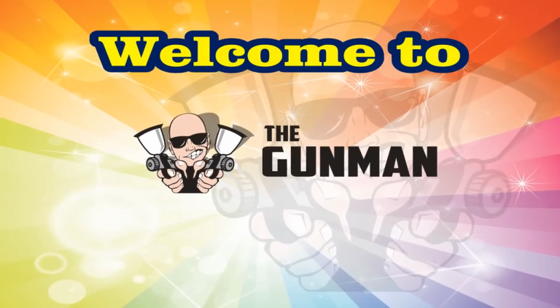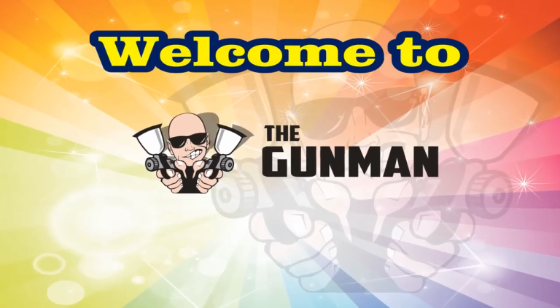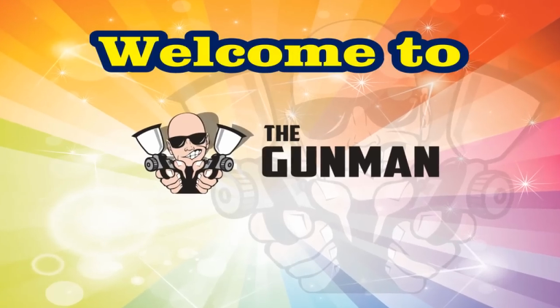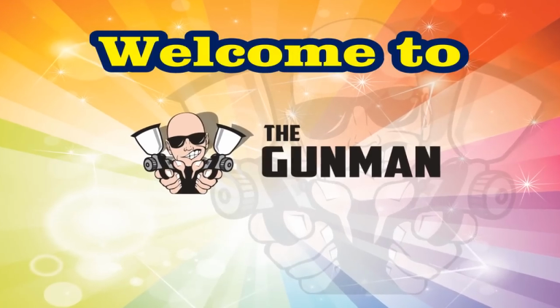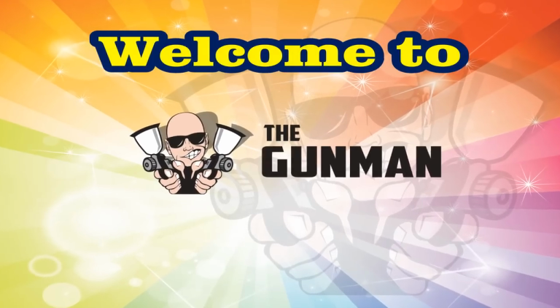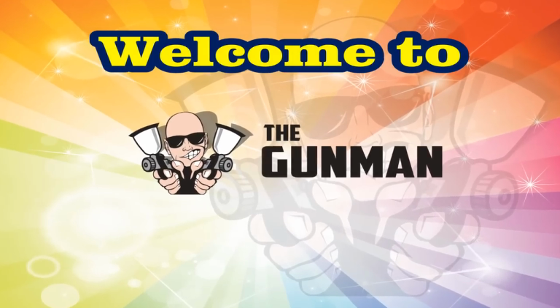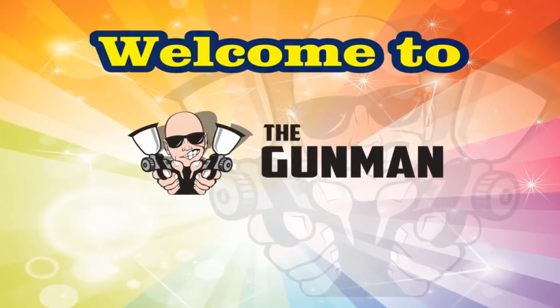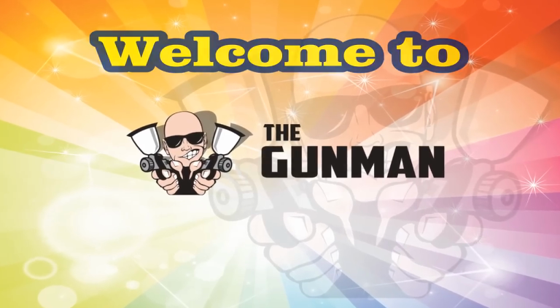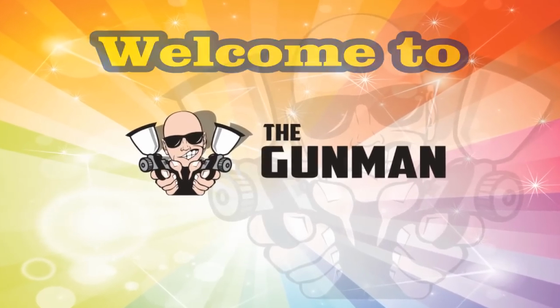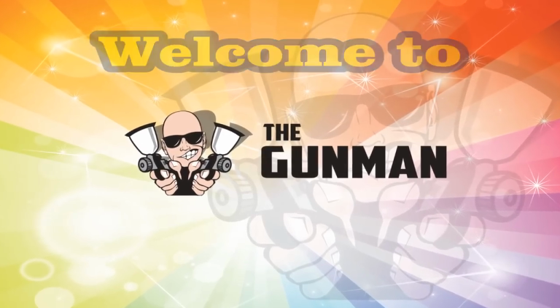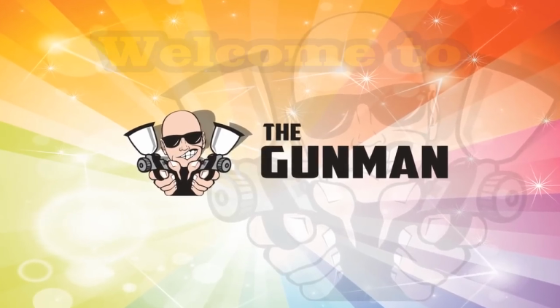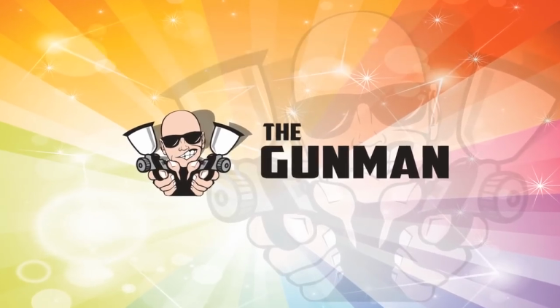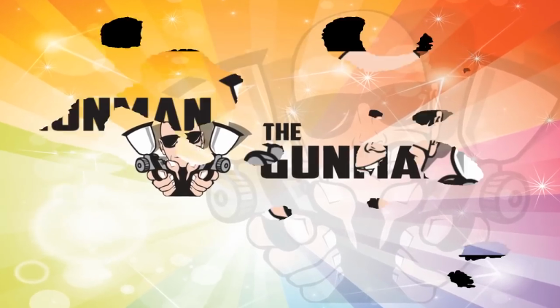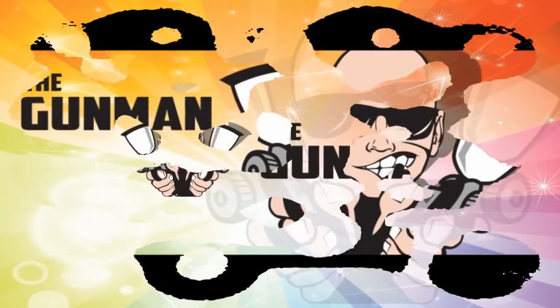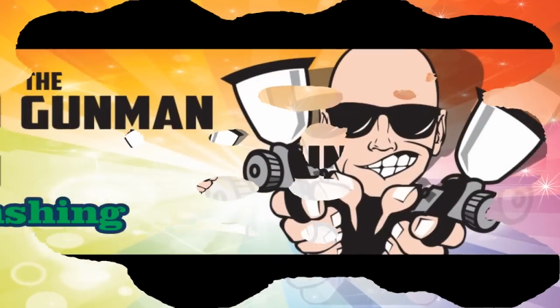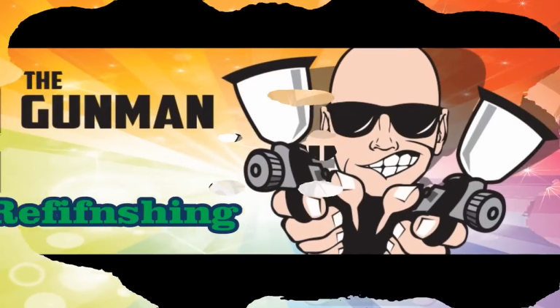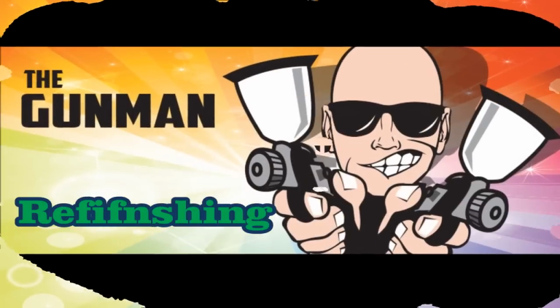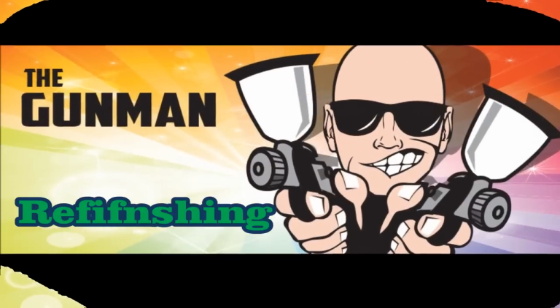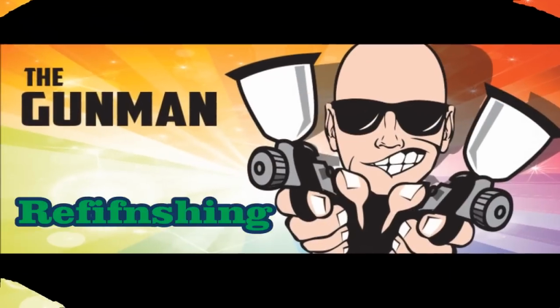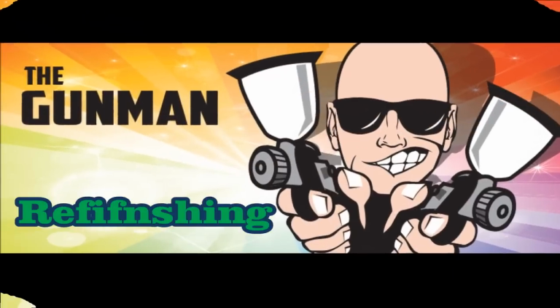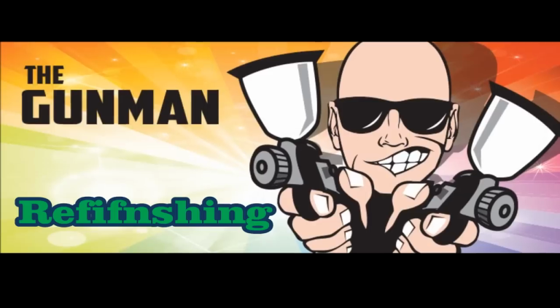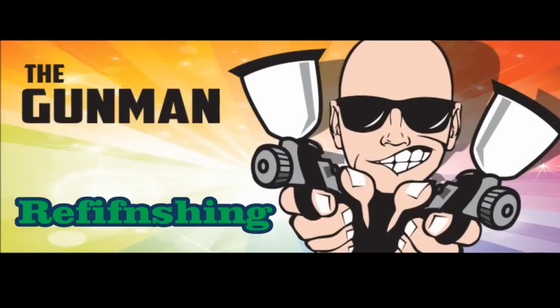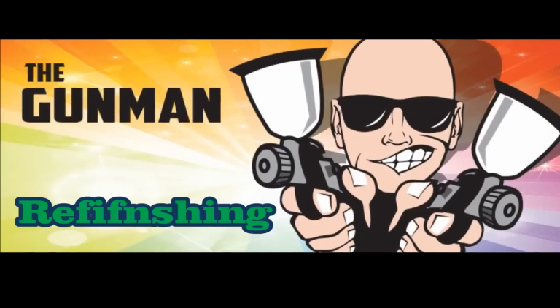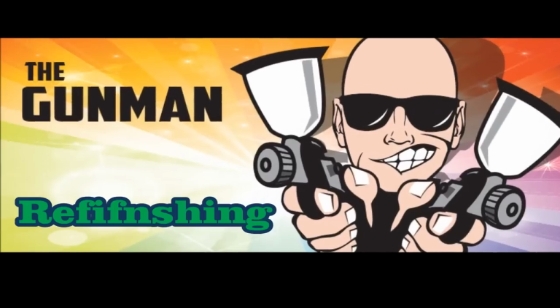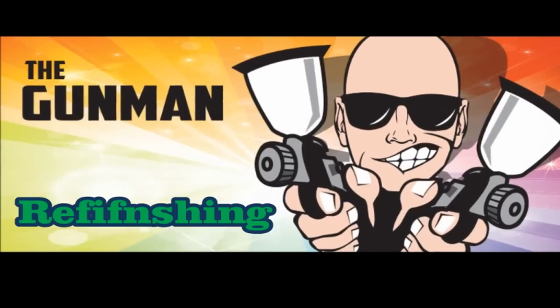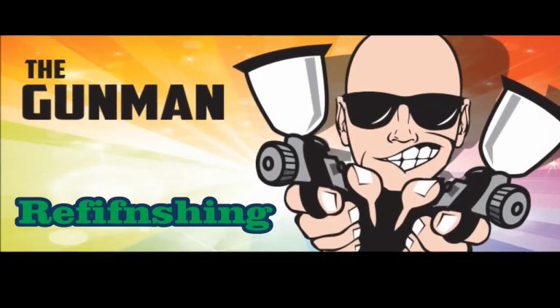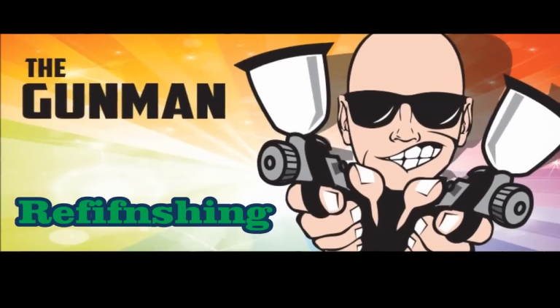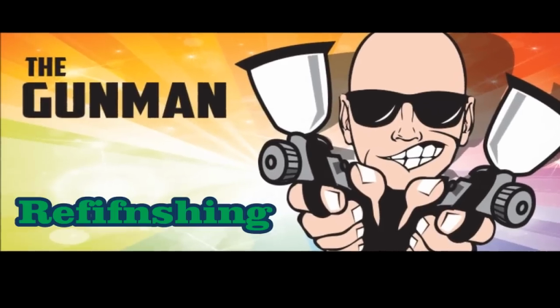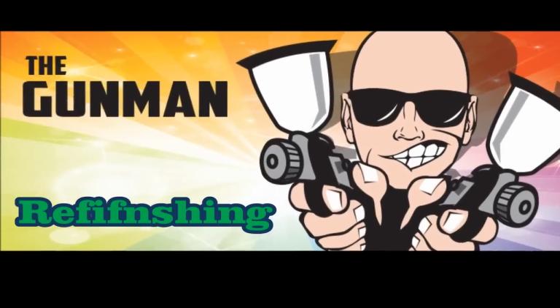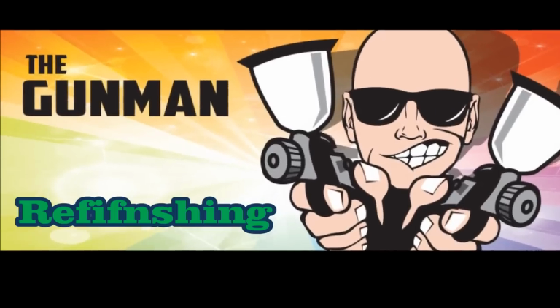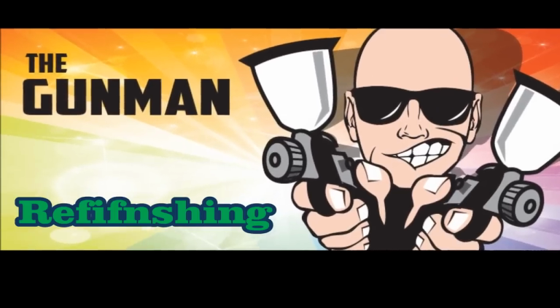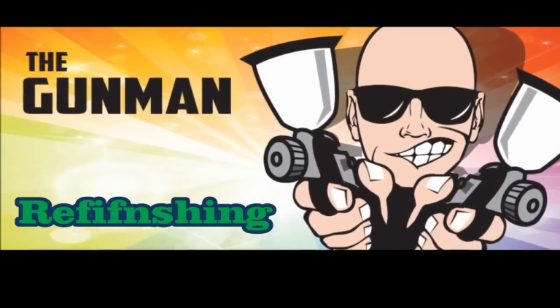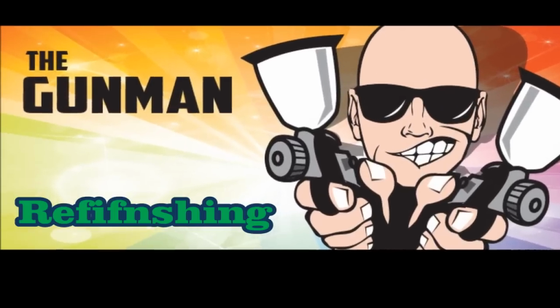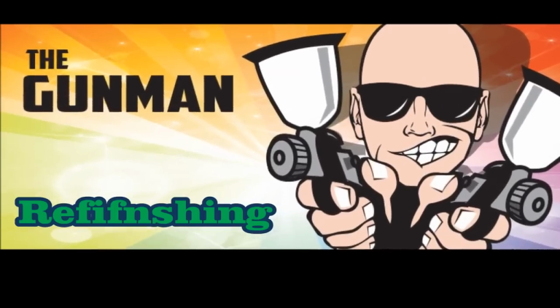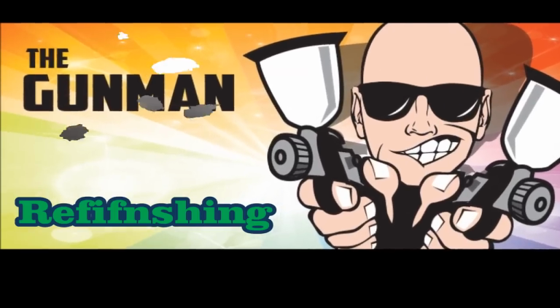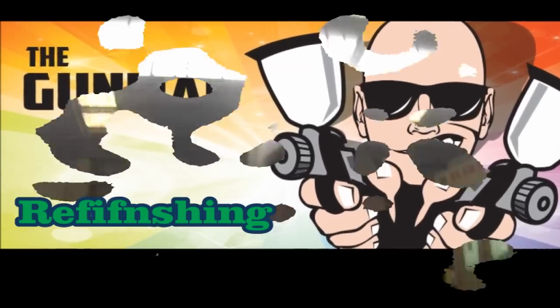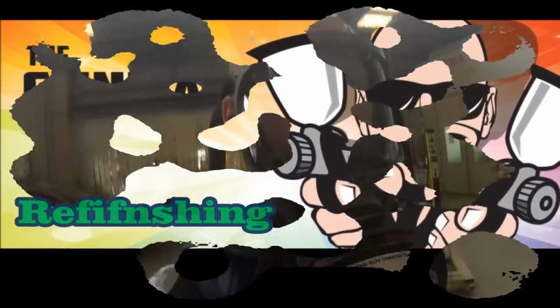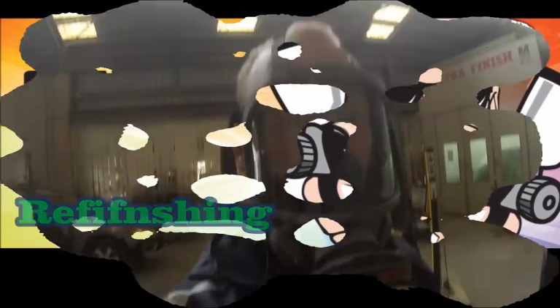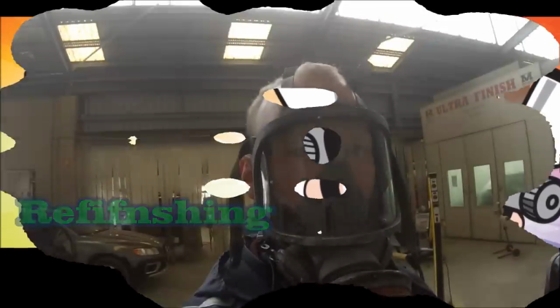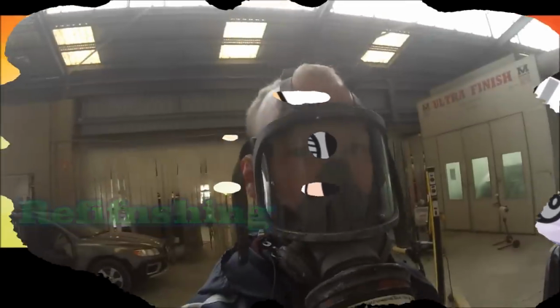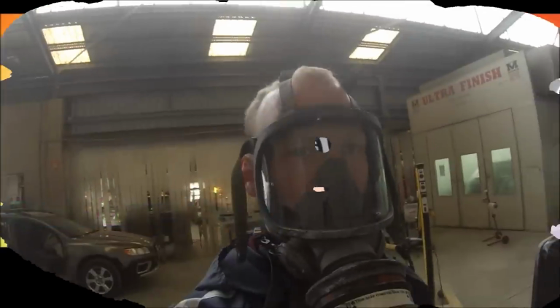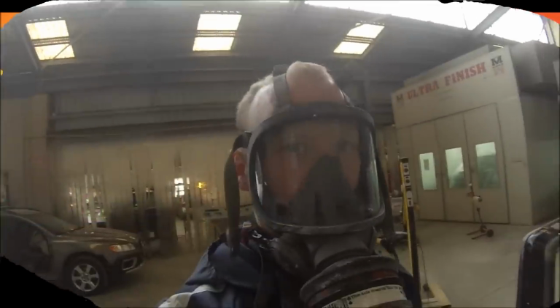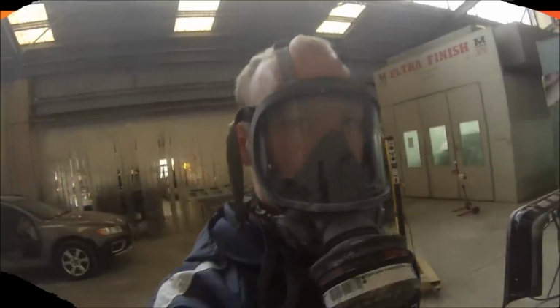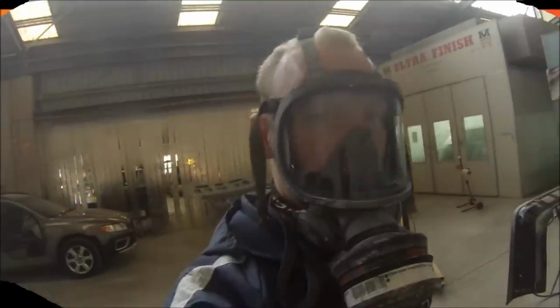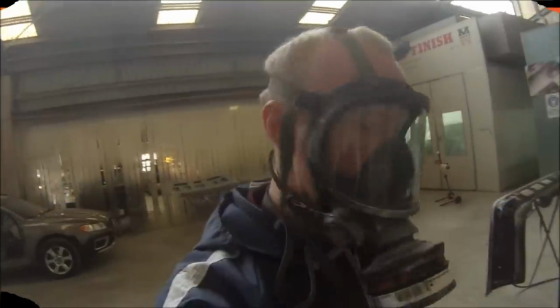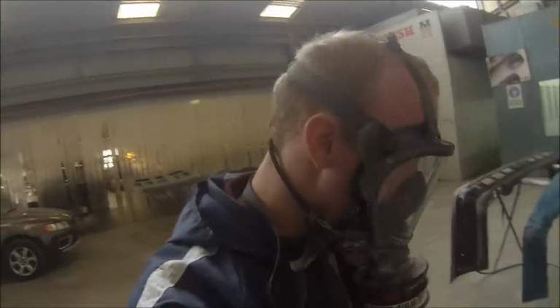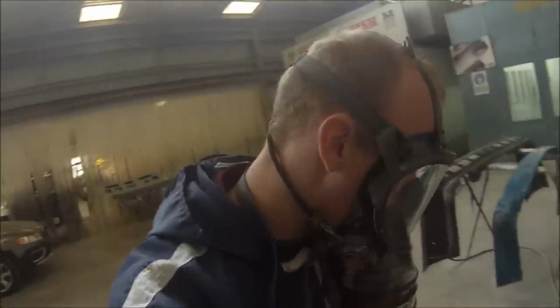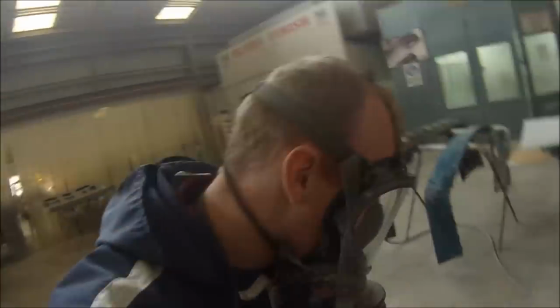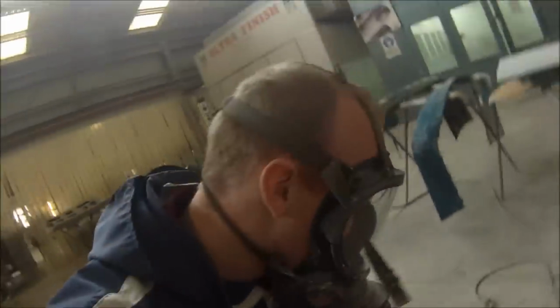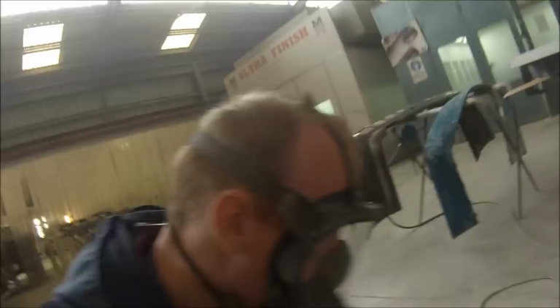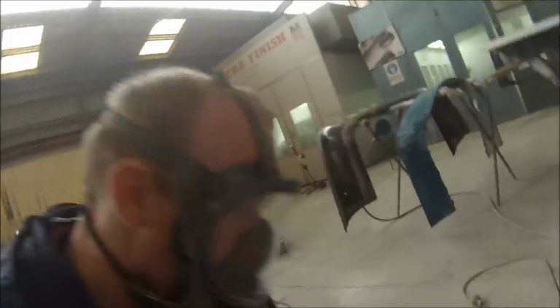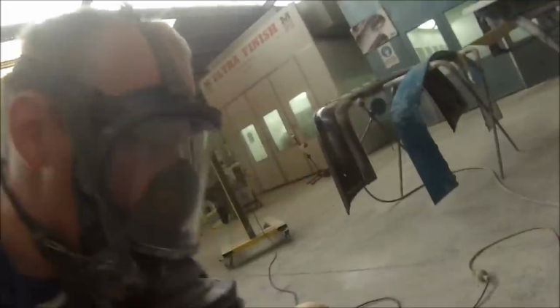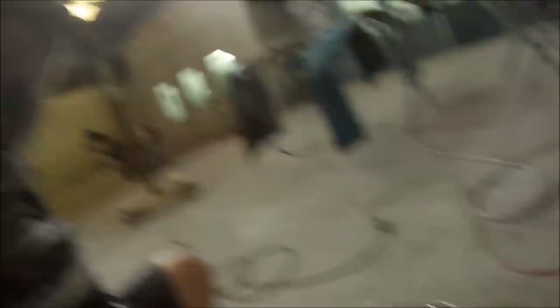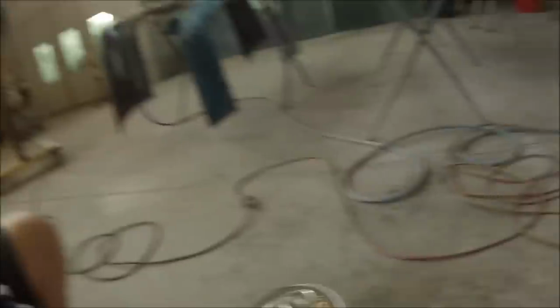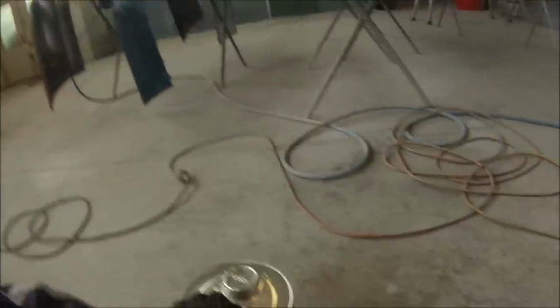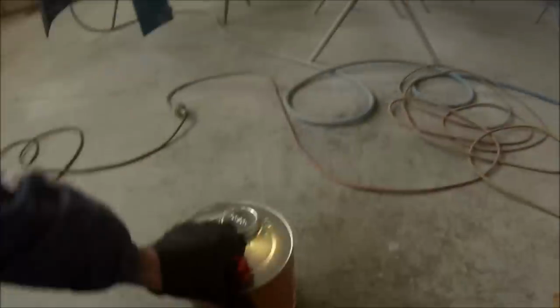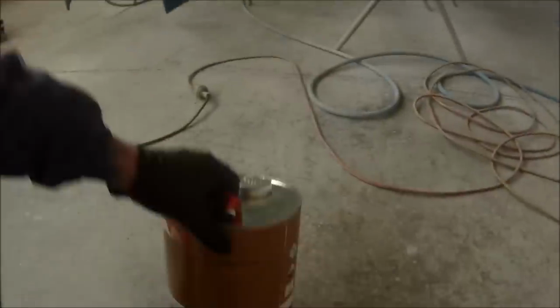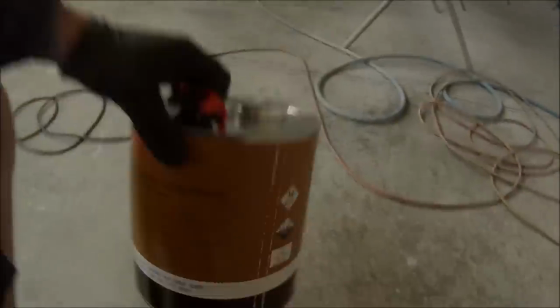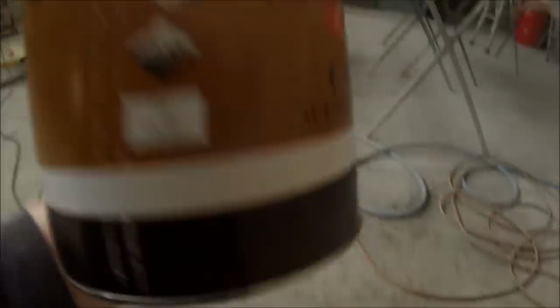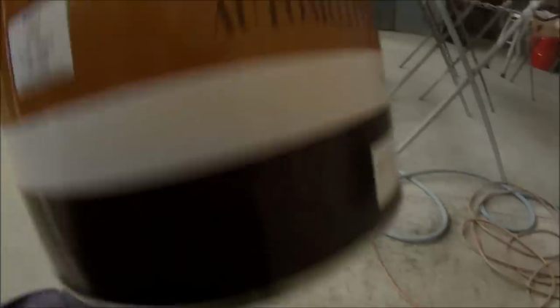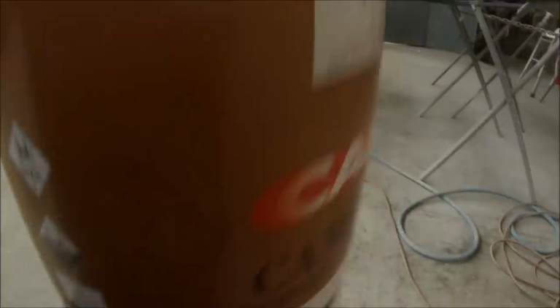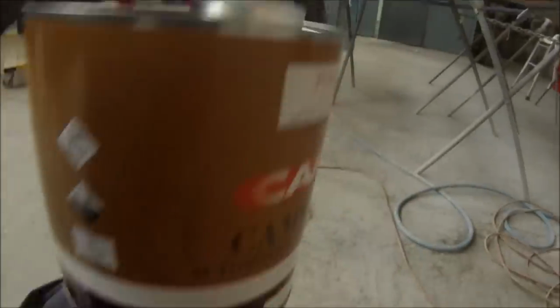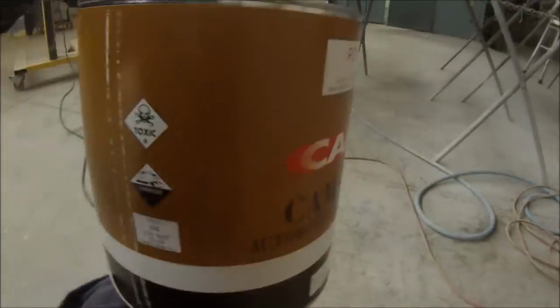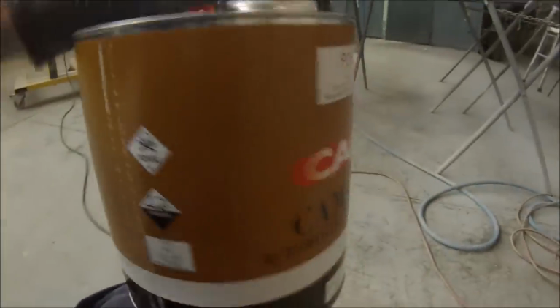Welcome to this episode of The Gunman. In this video I'll be taking you through how to paint strip and re-prime a panel.